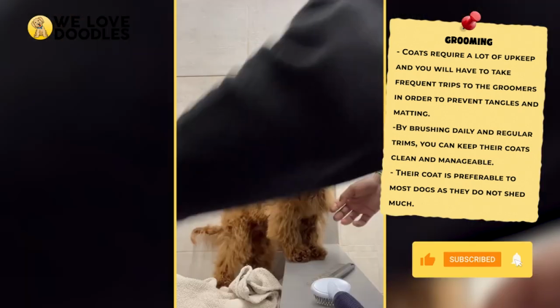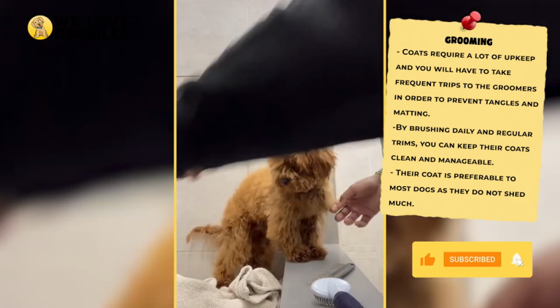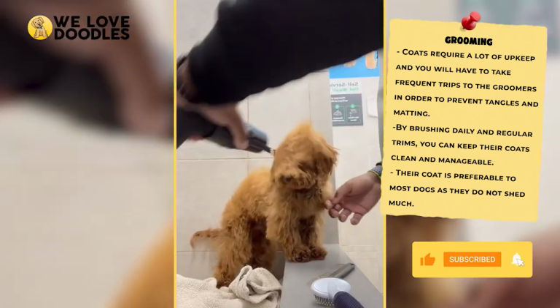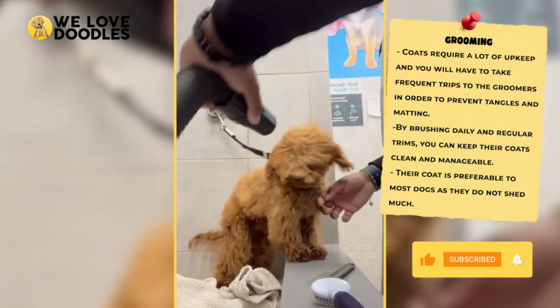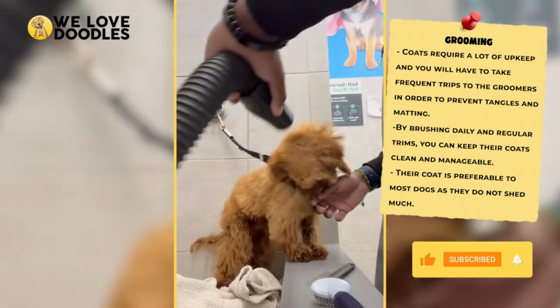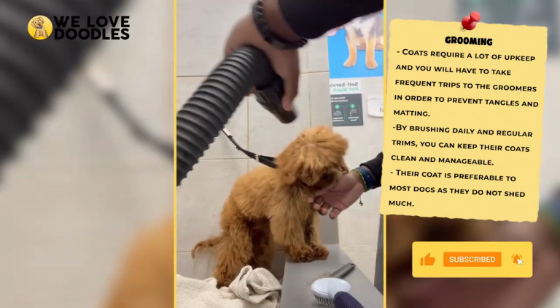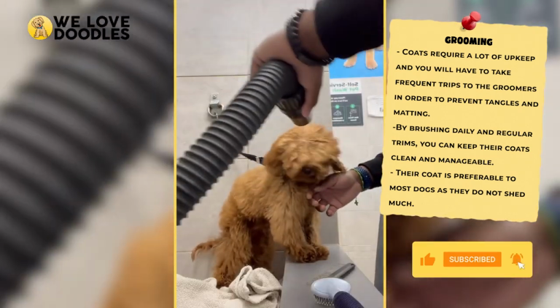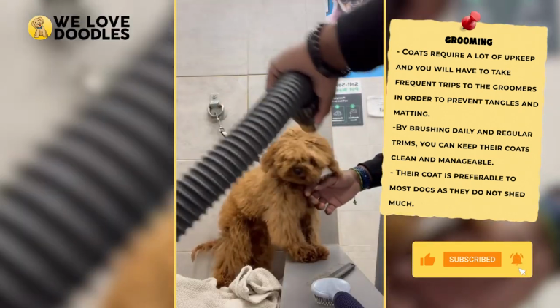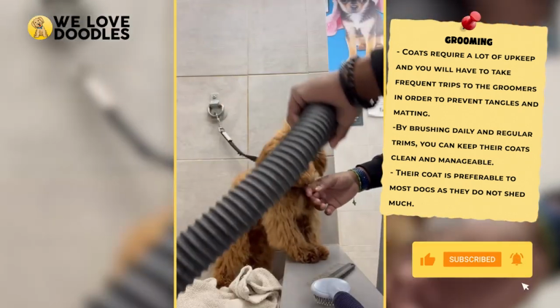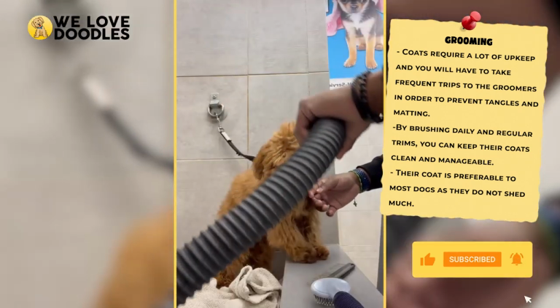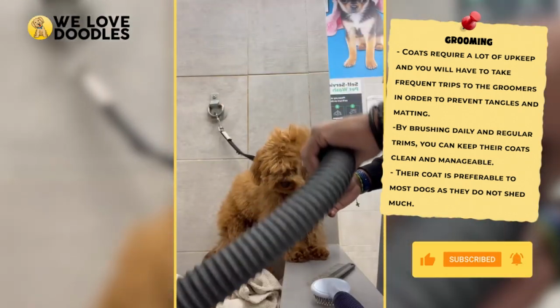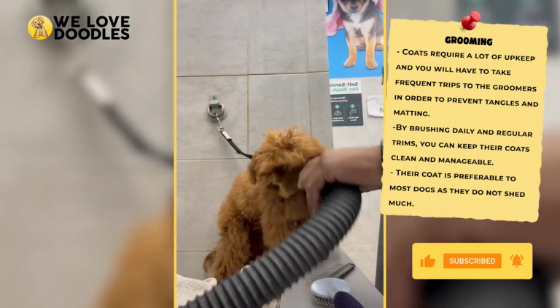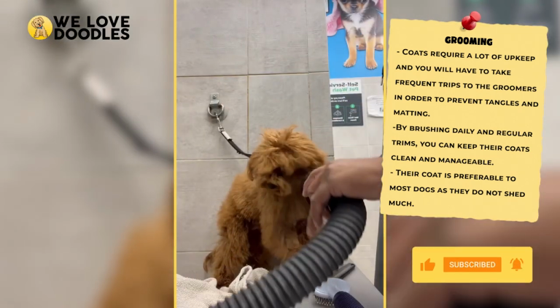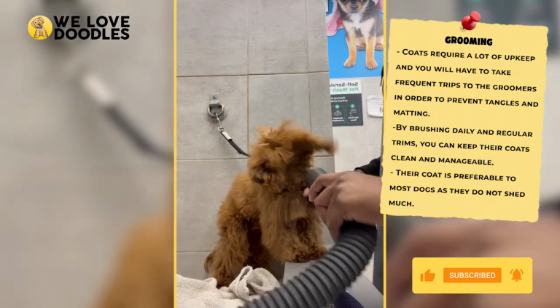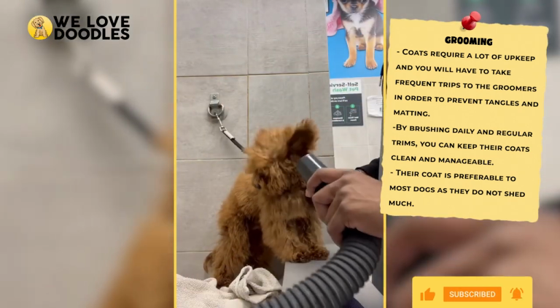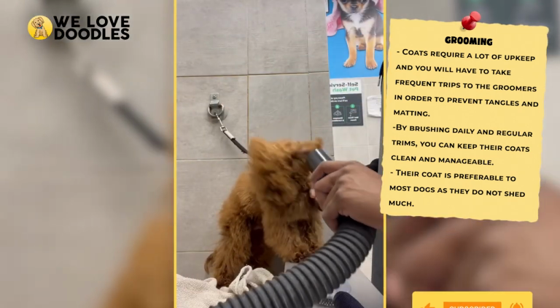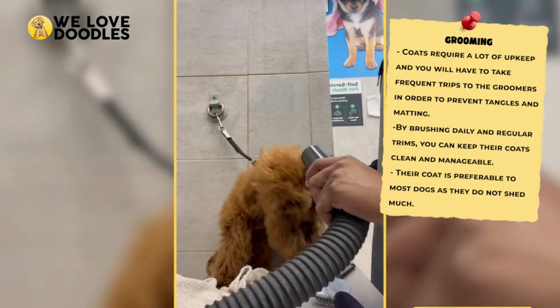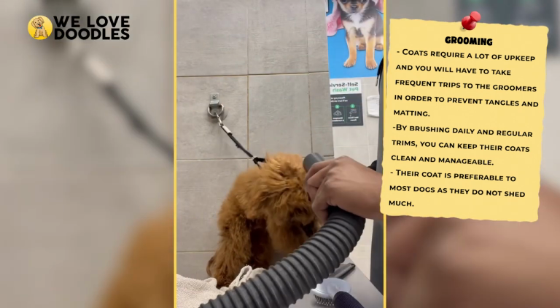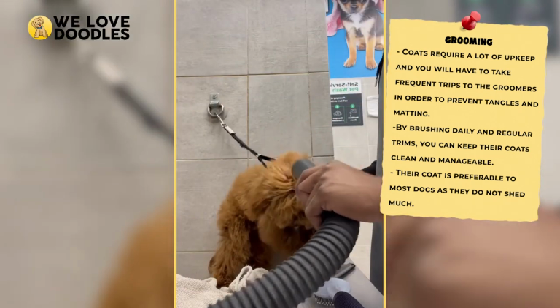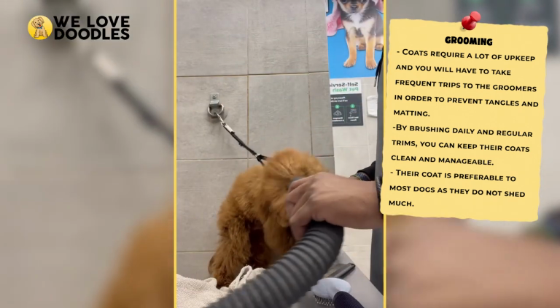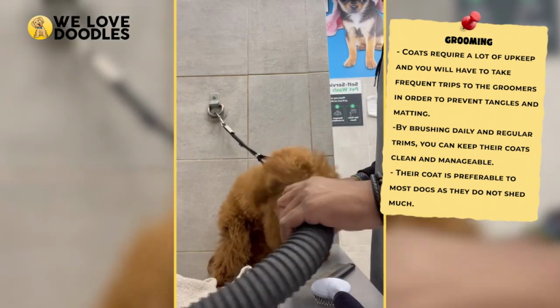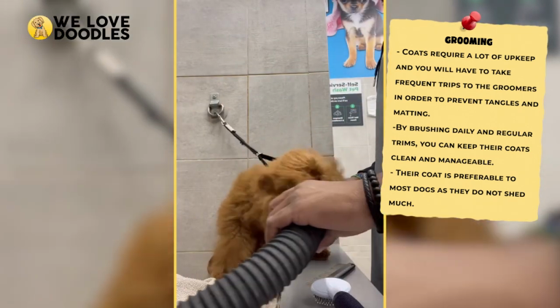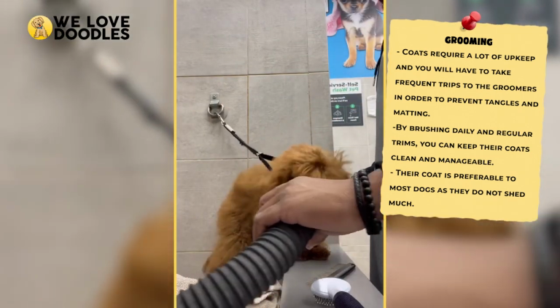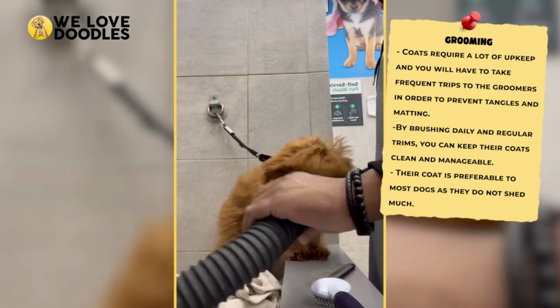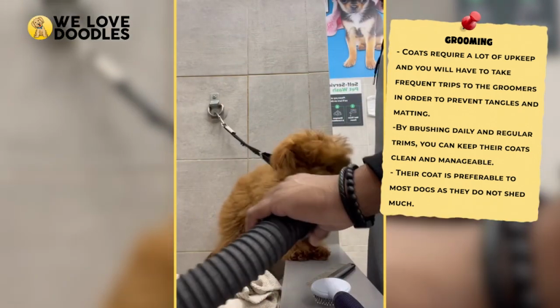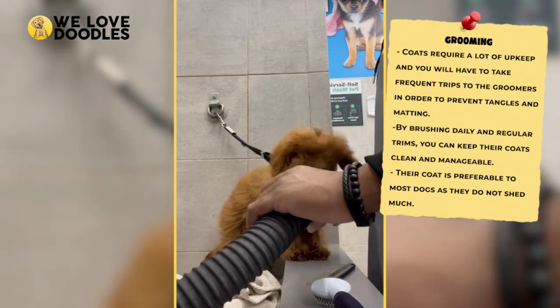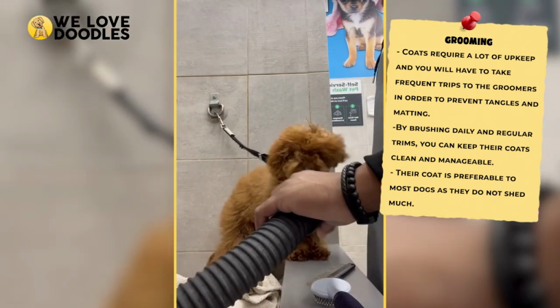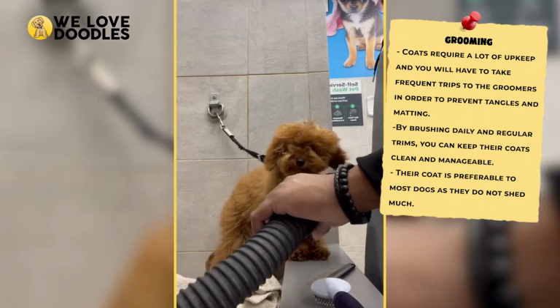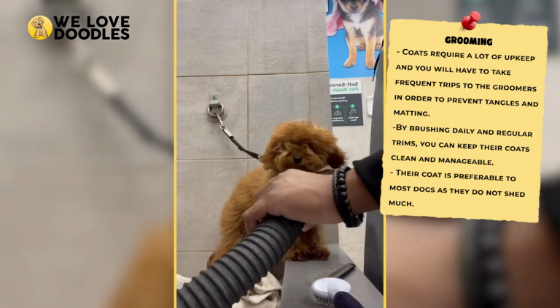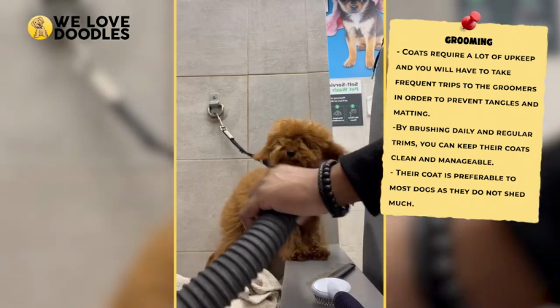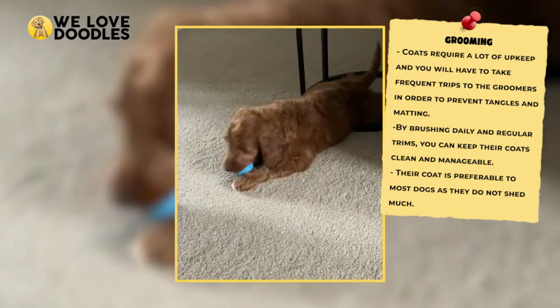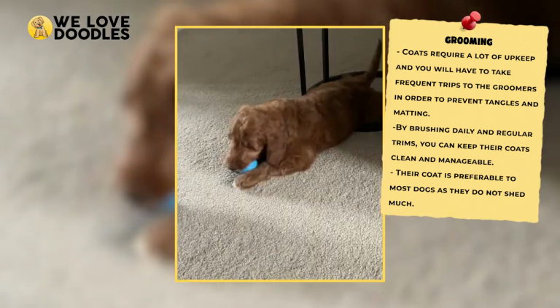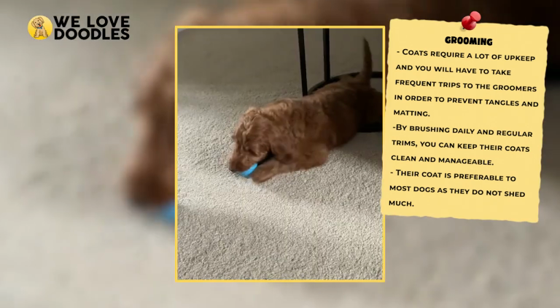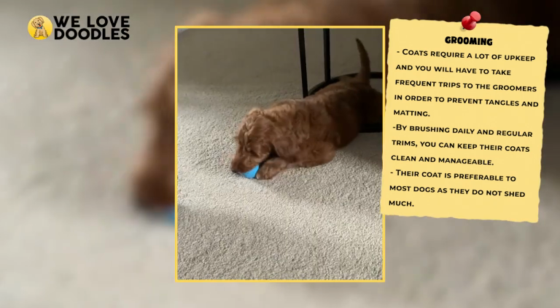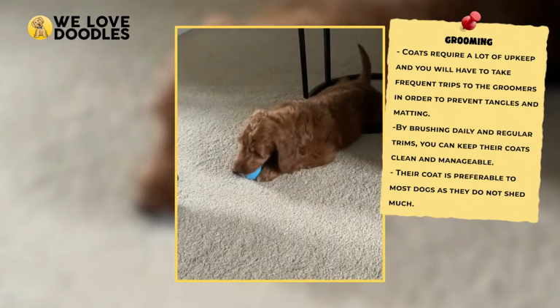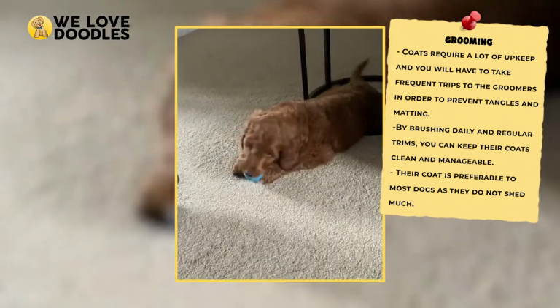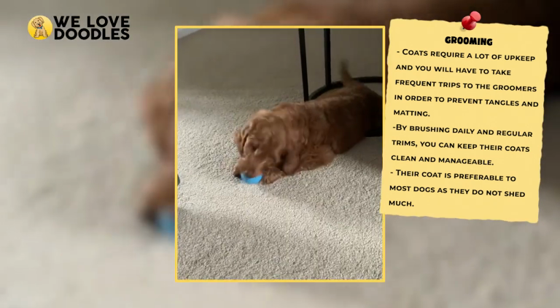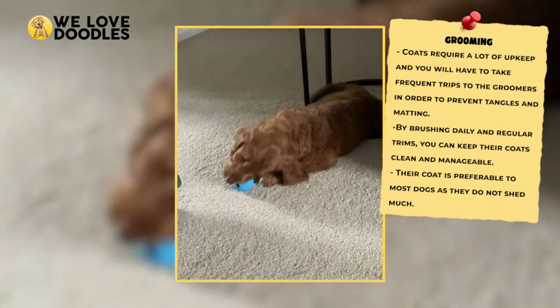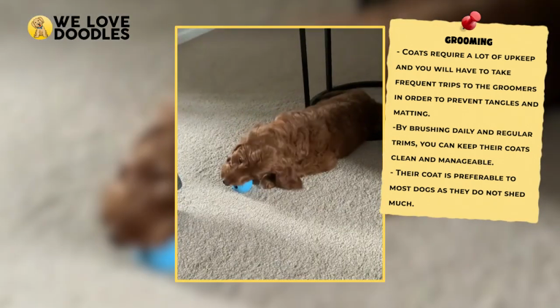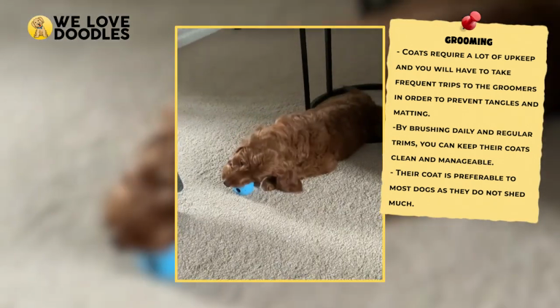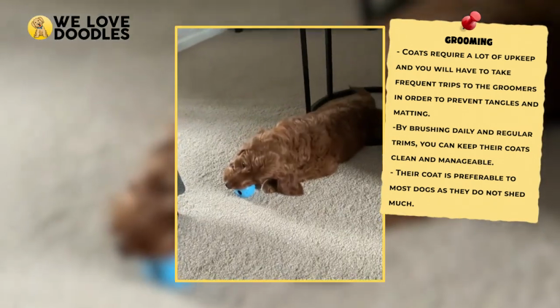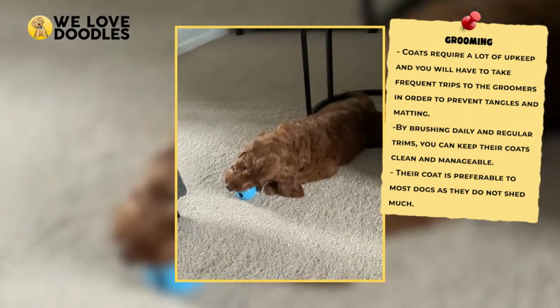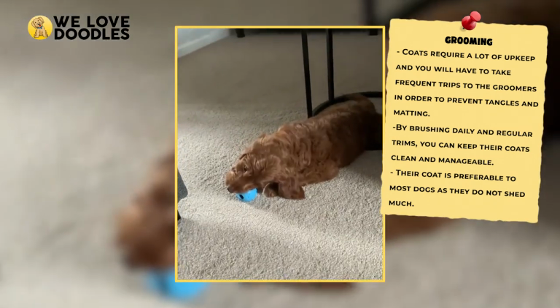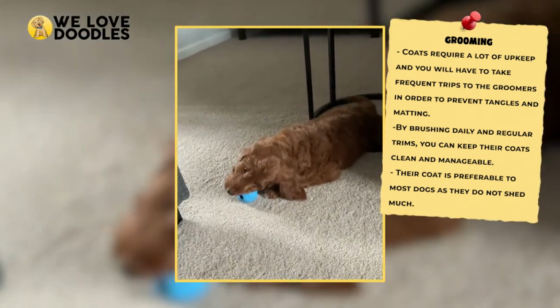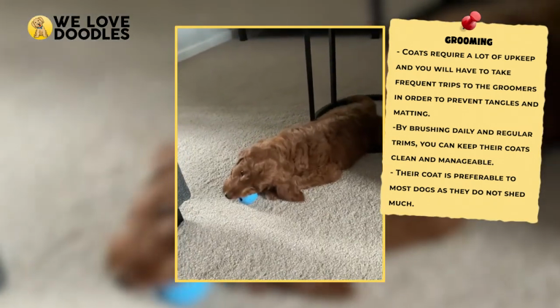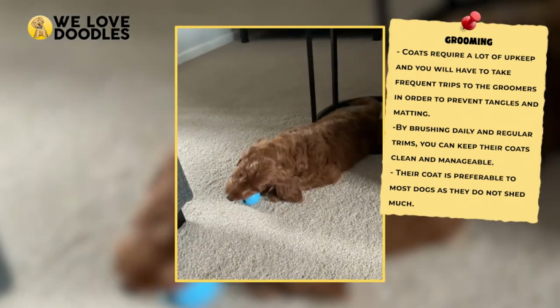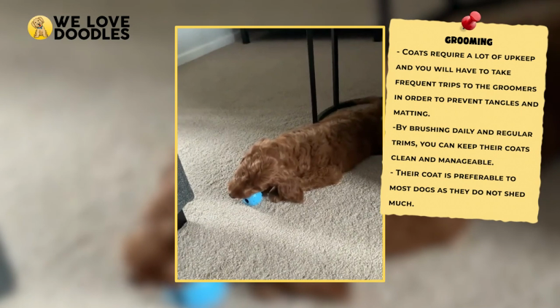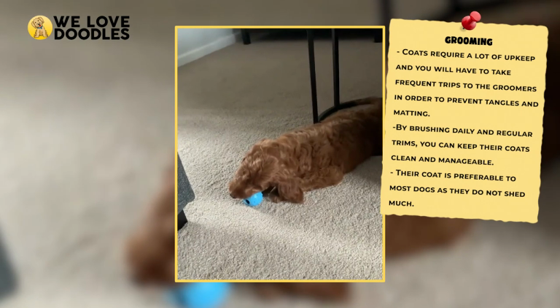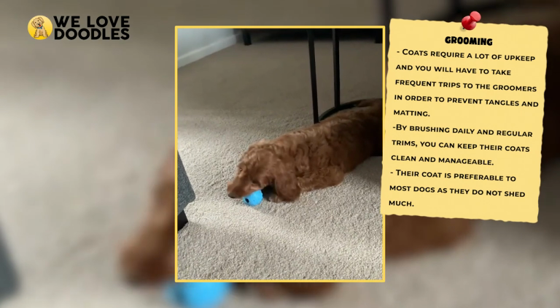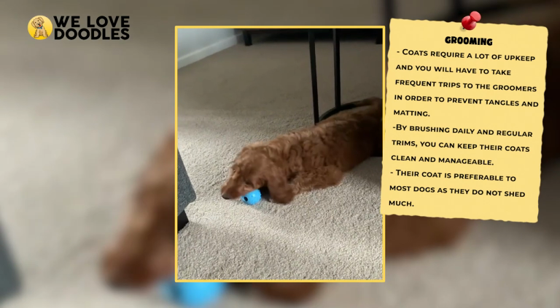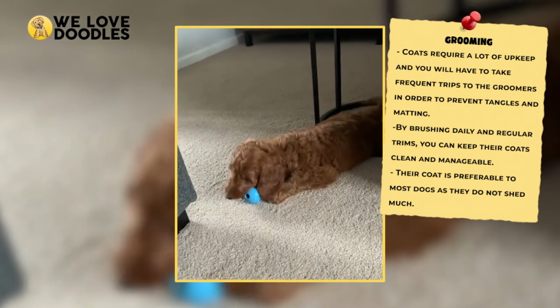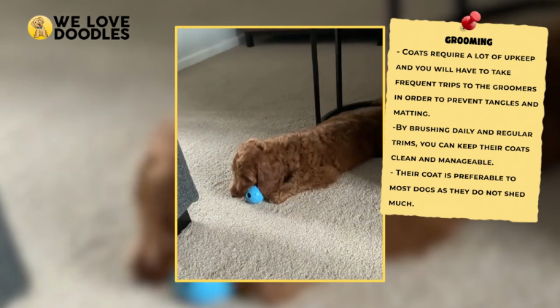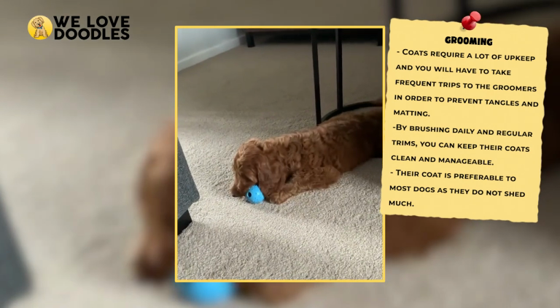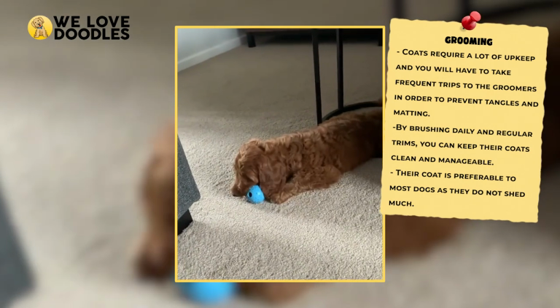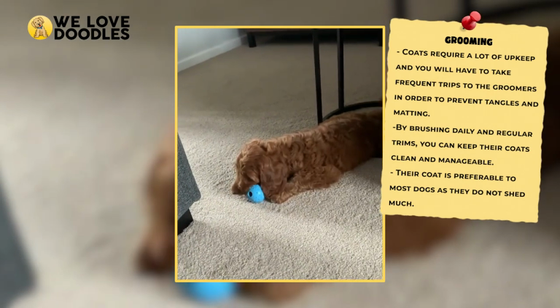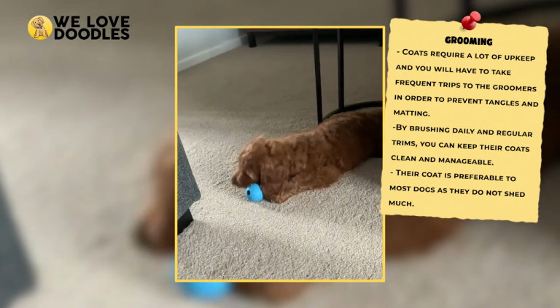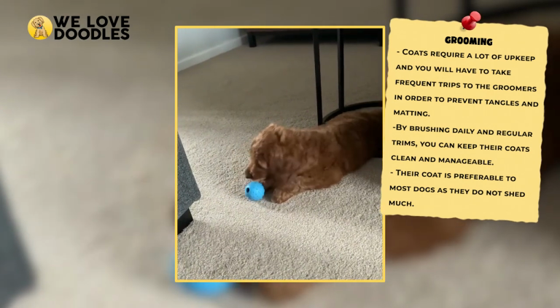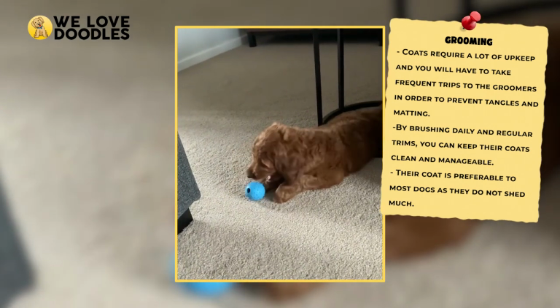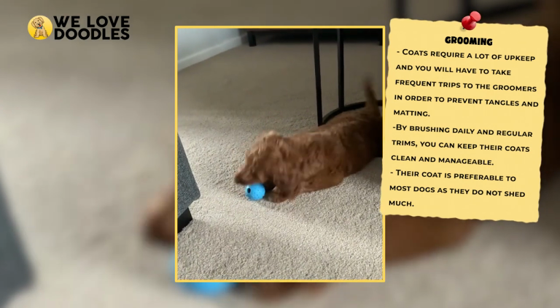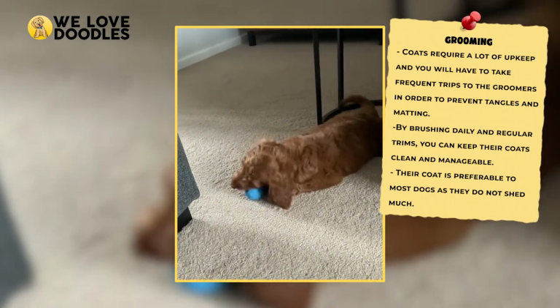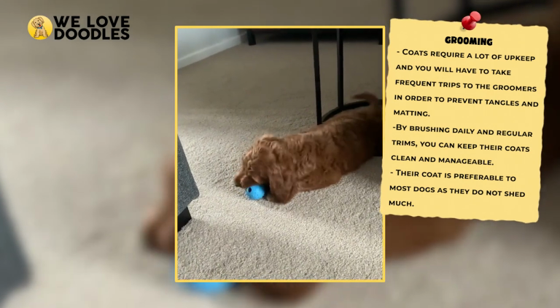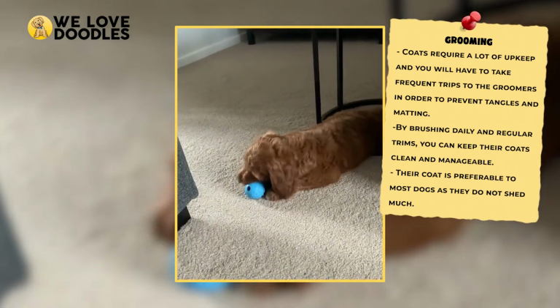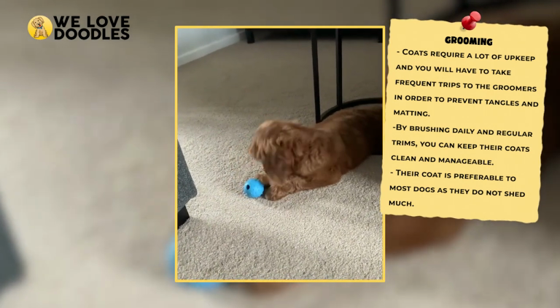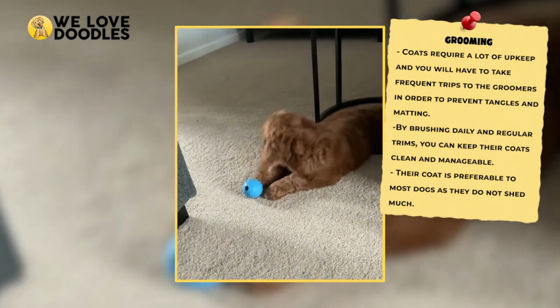Thankfully, the Irish Setter doesn't shed that much to begin with, and so this coat is still preferable to most dogs in terms of shedding.